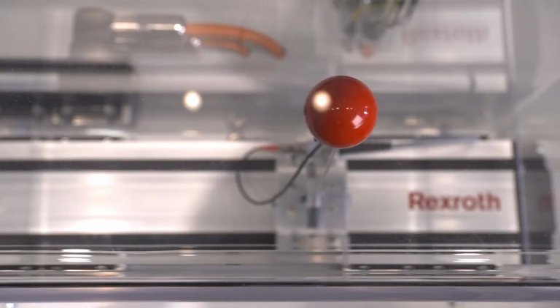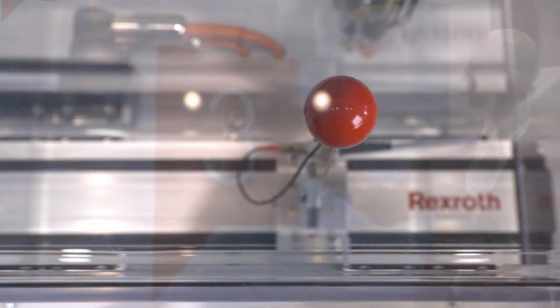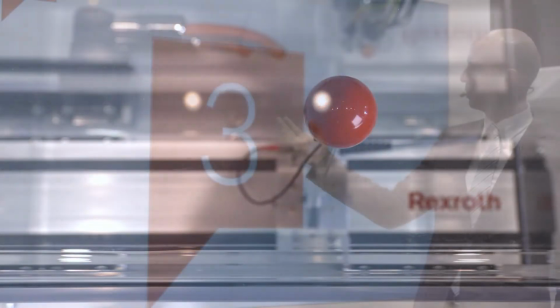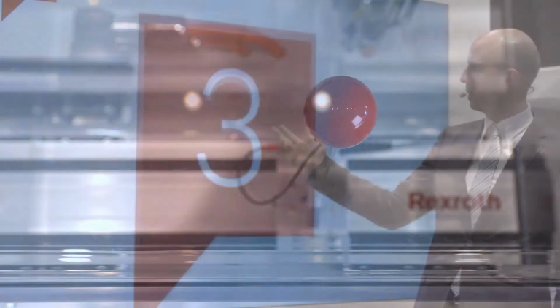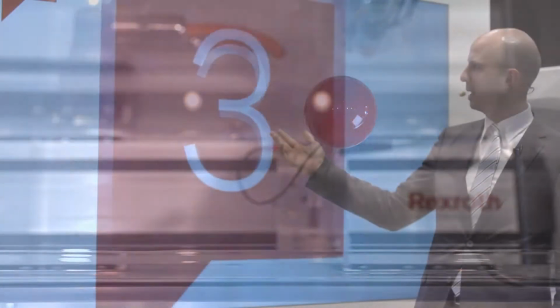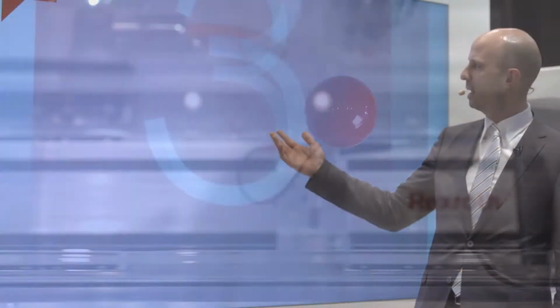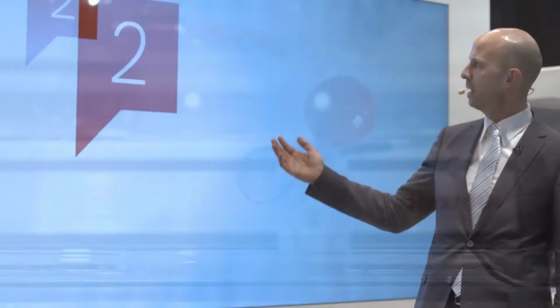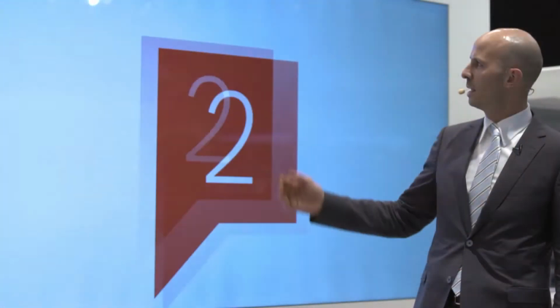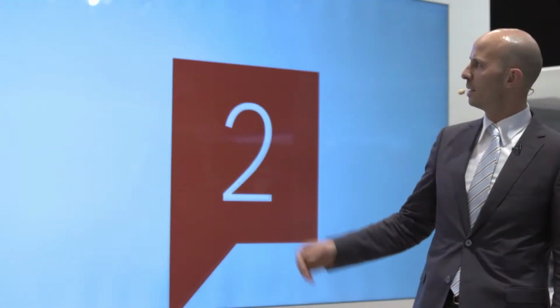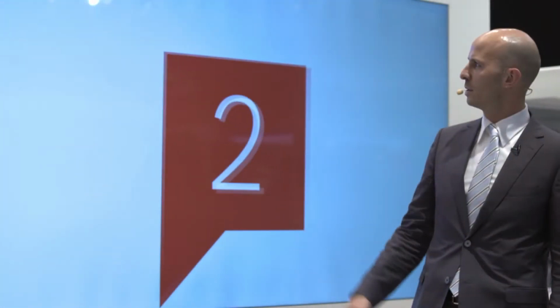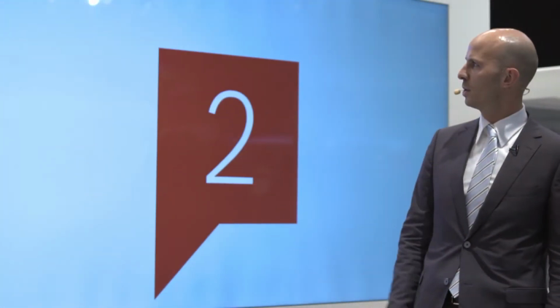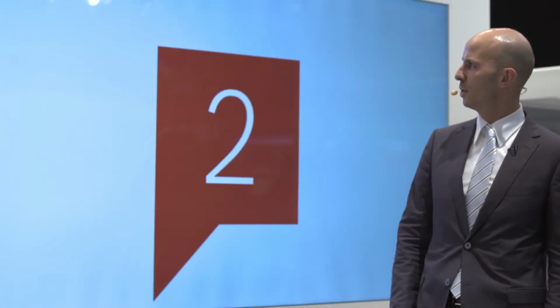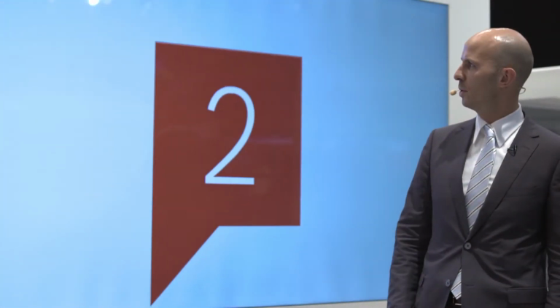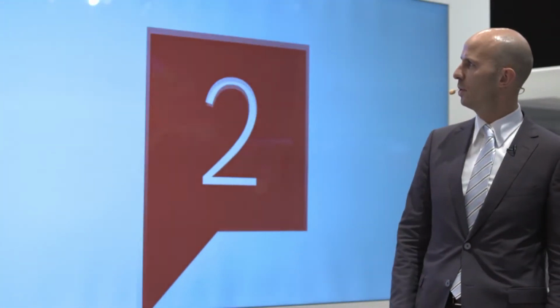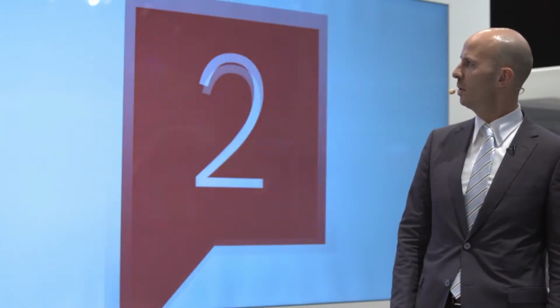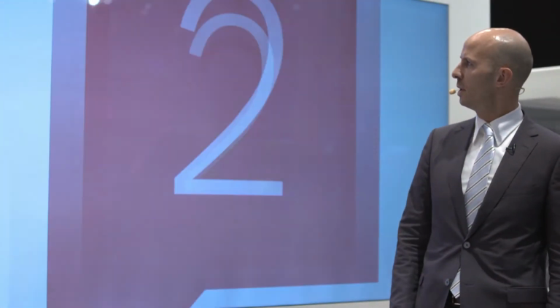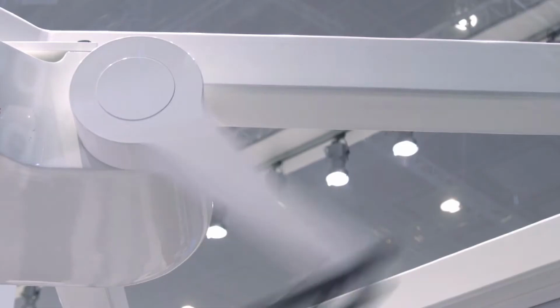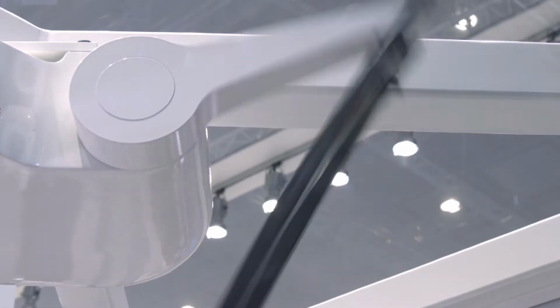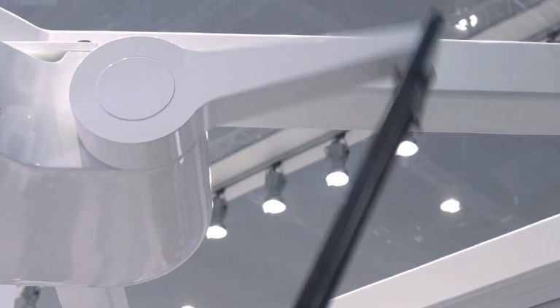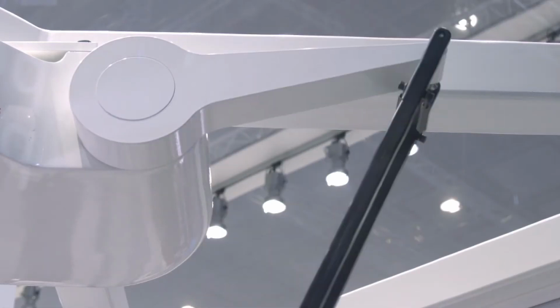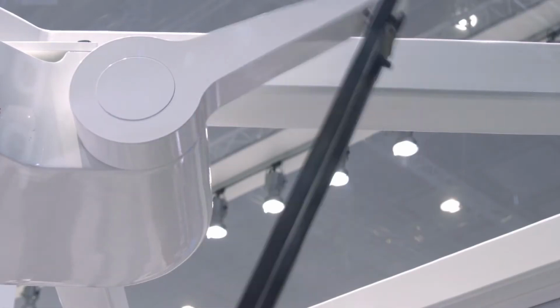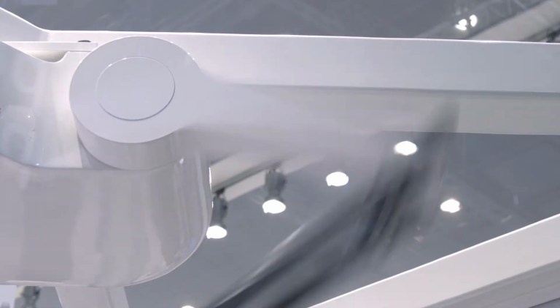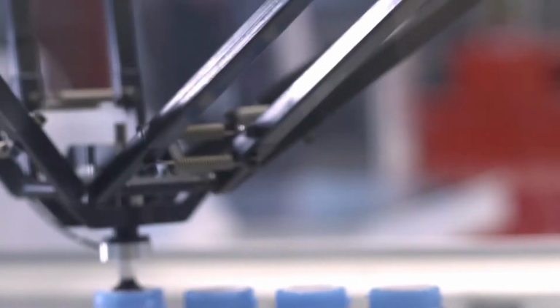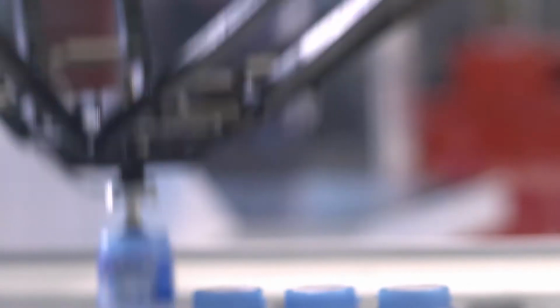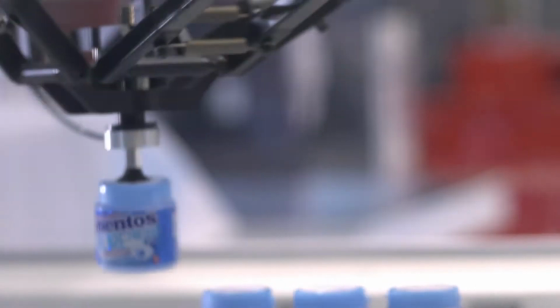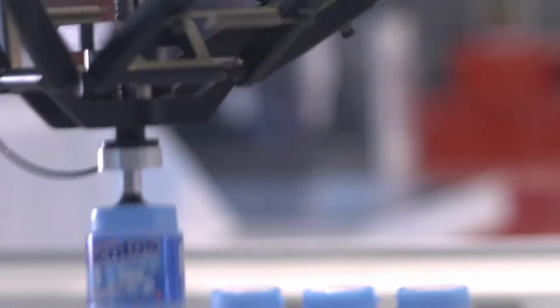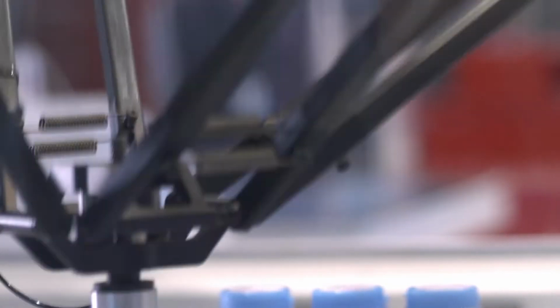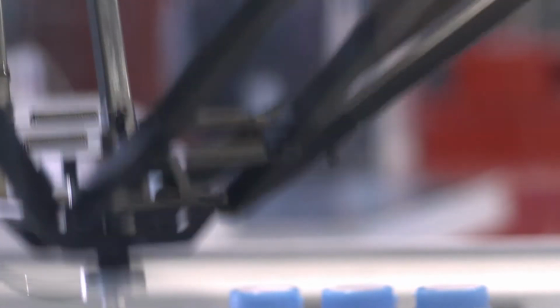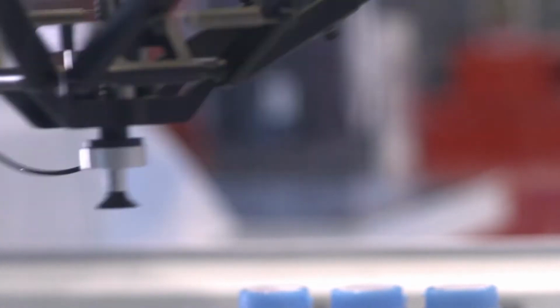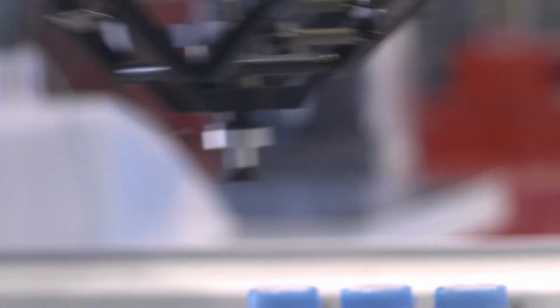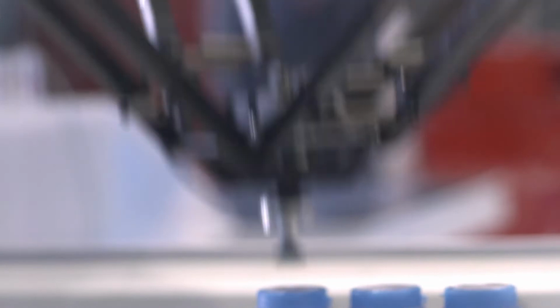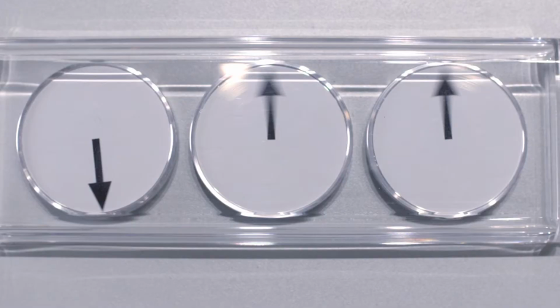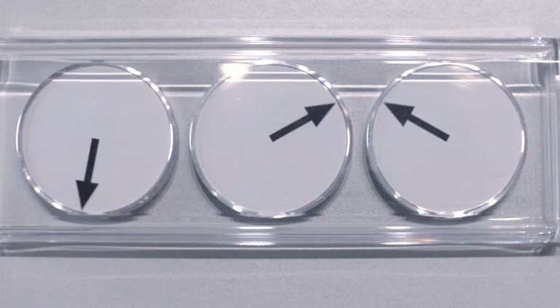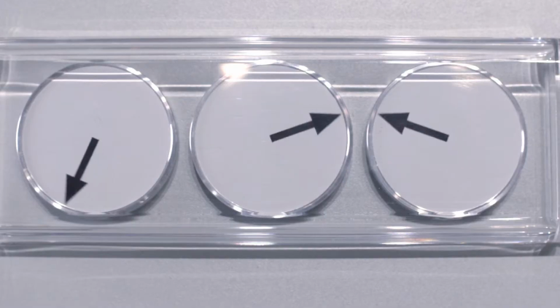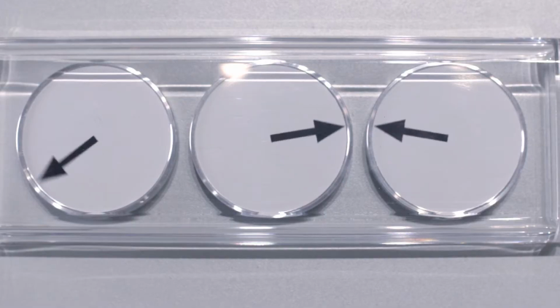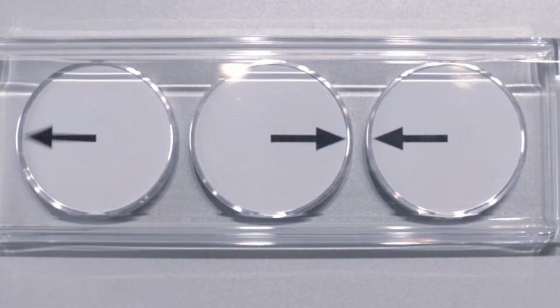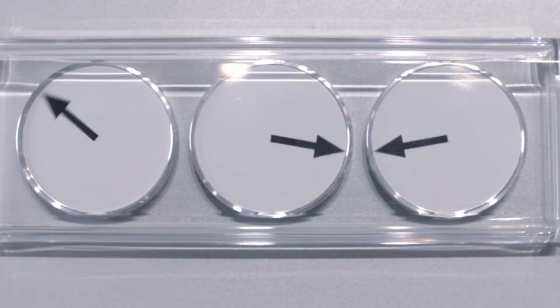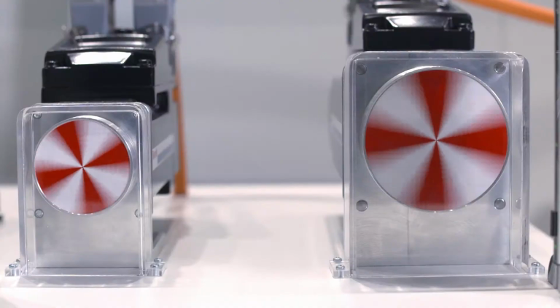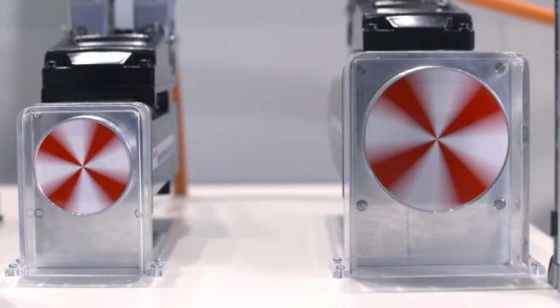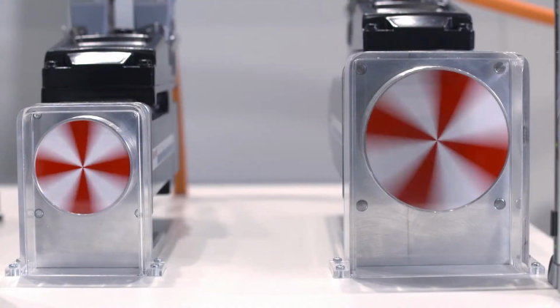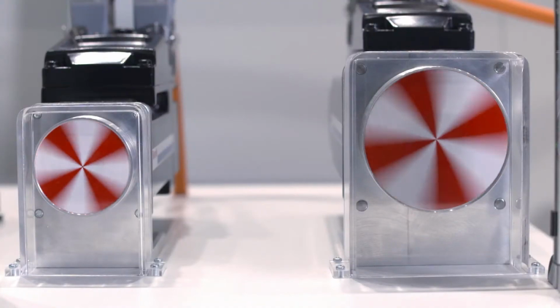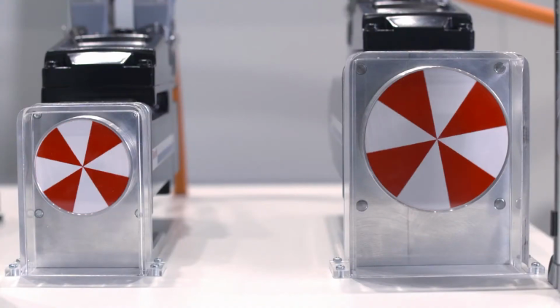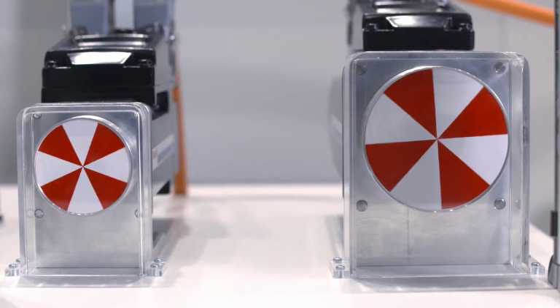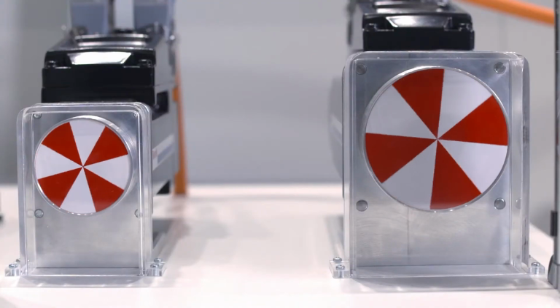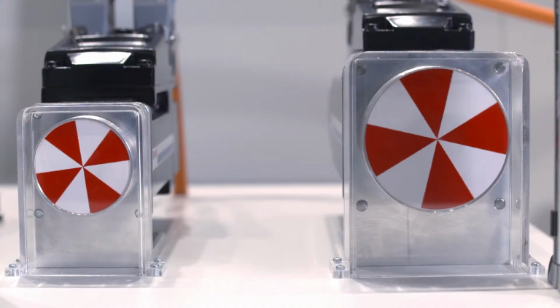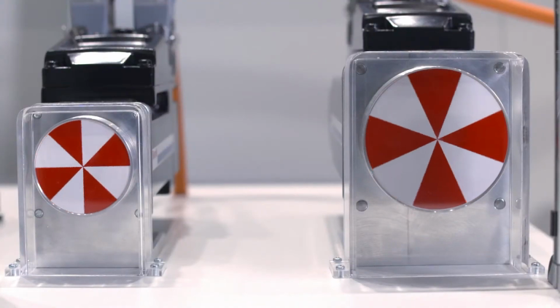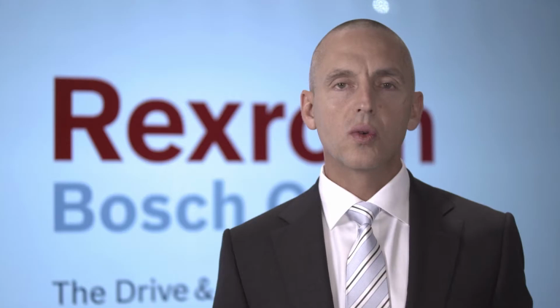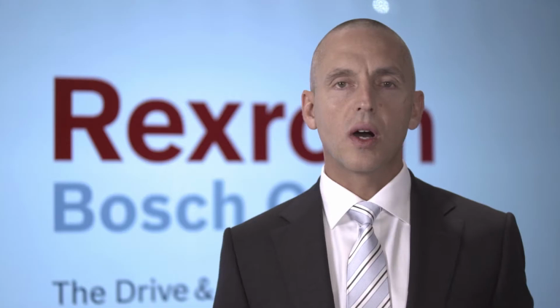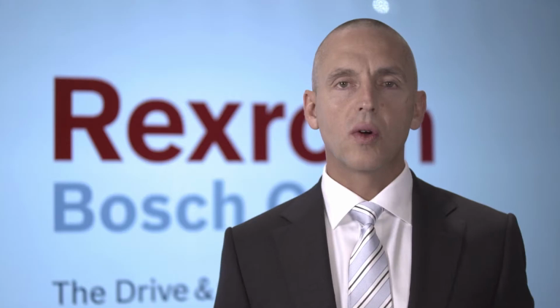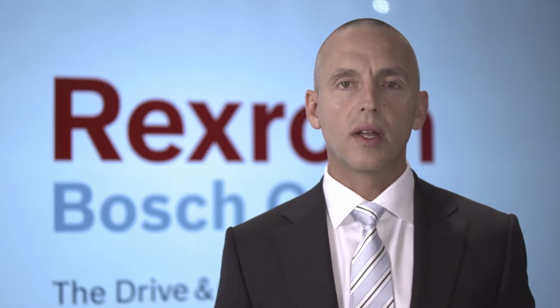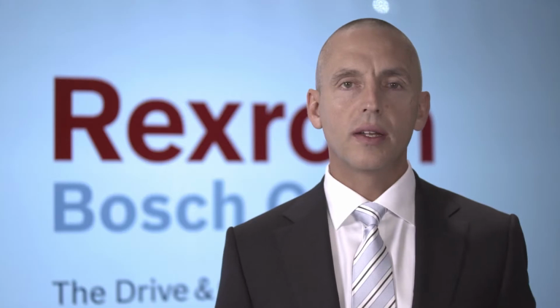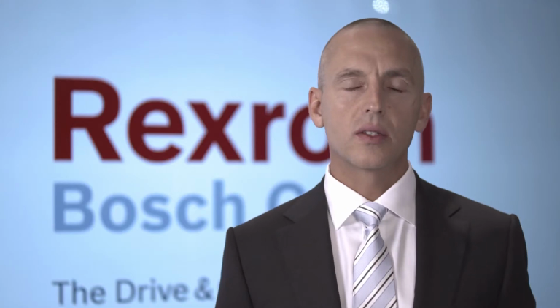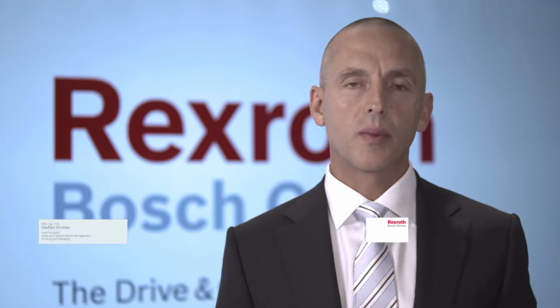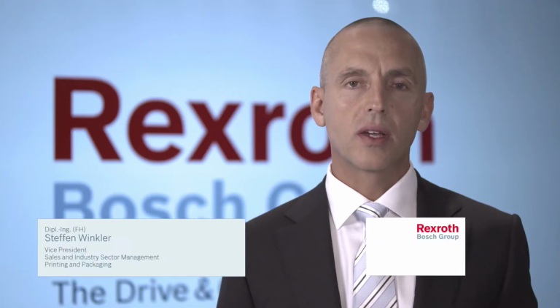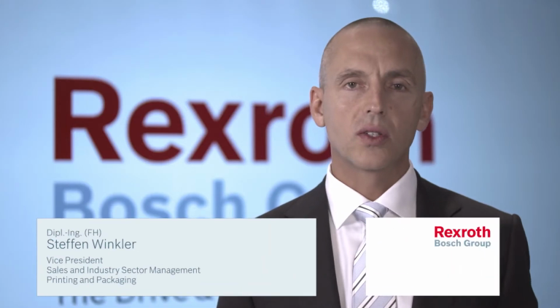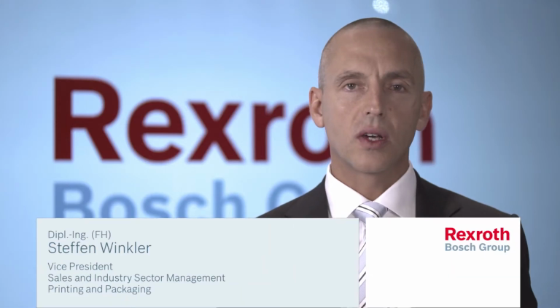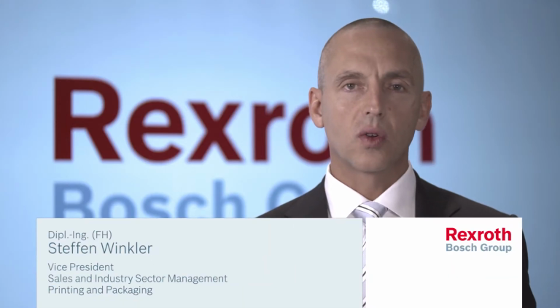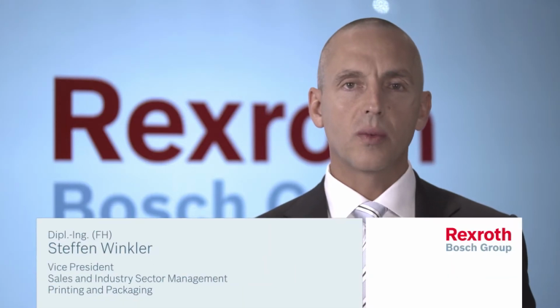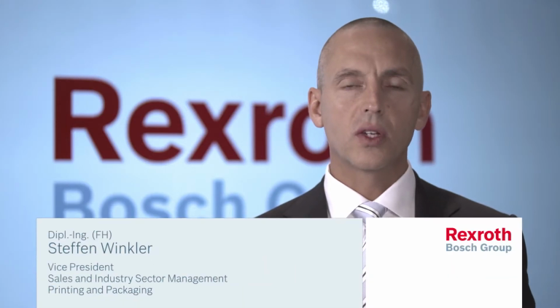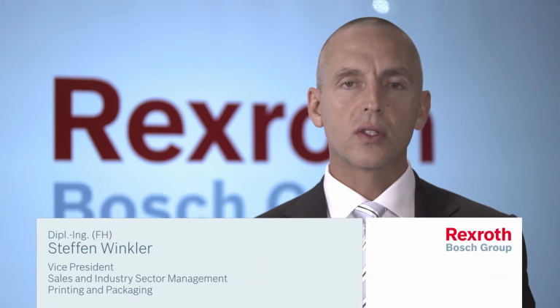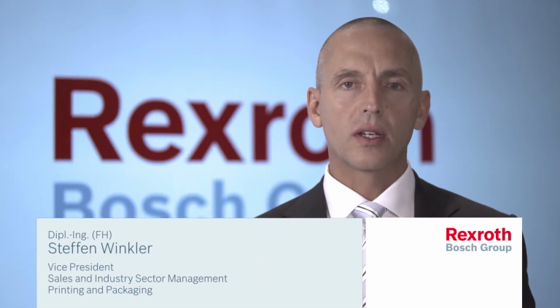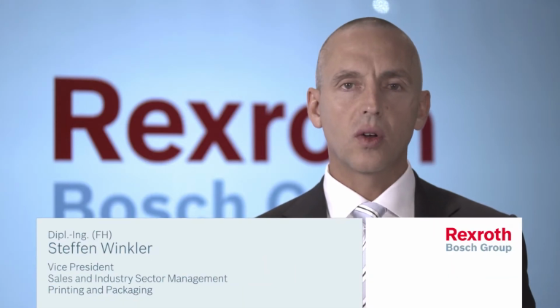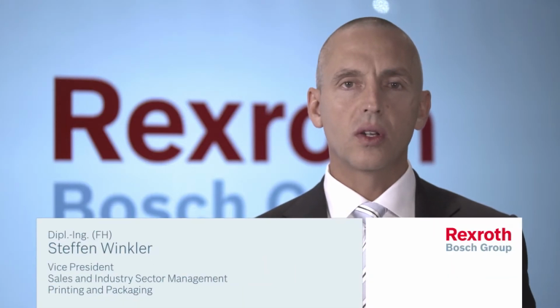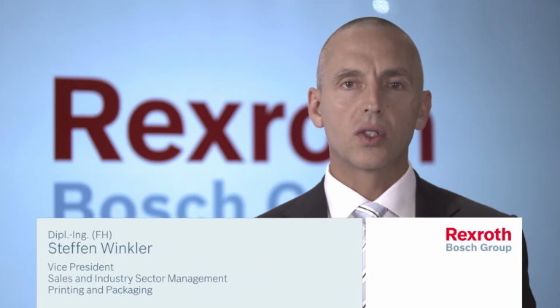Welcome to Bosch Rexroth, the drive and control company. Here at the Interpak 2014, we show you our latest packaging automation technology.